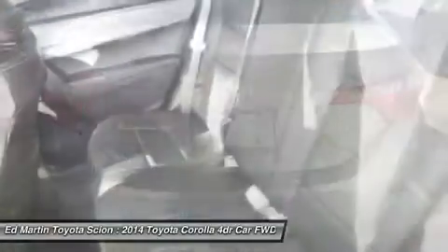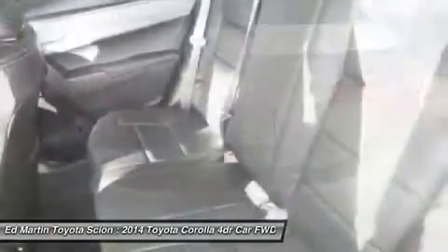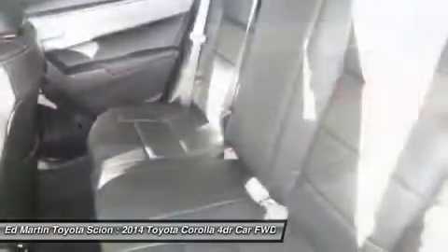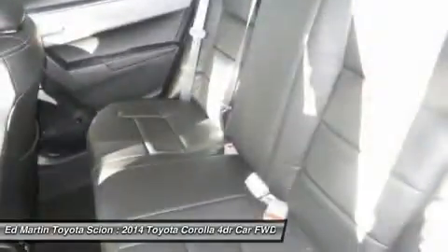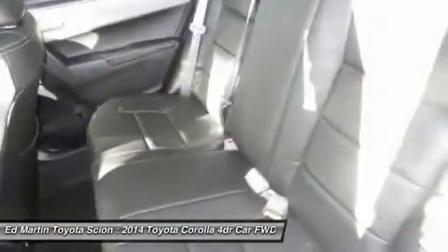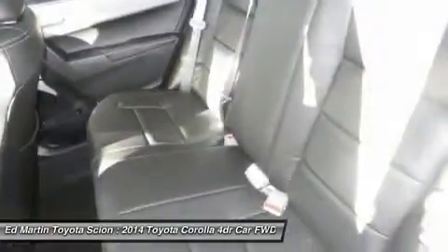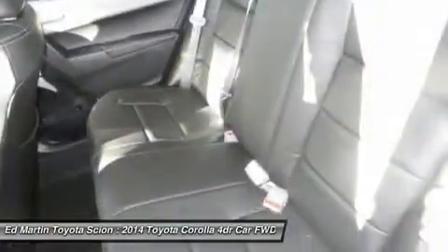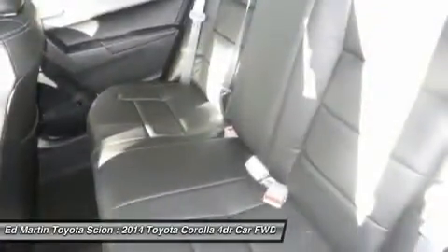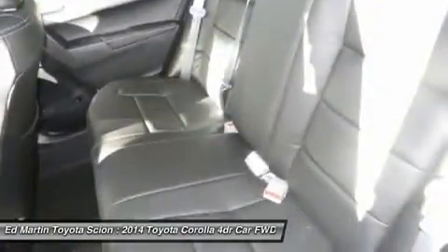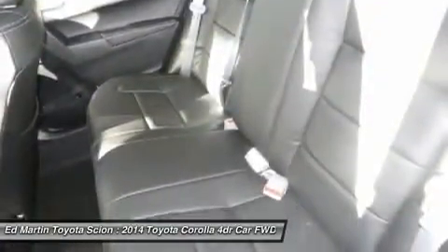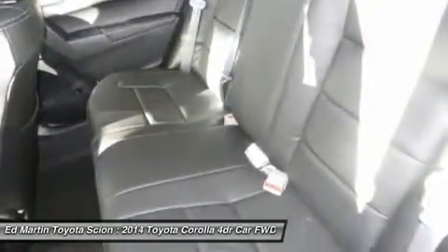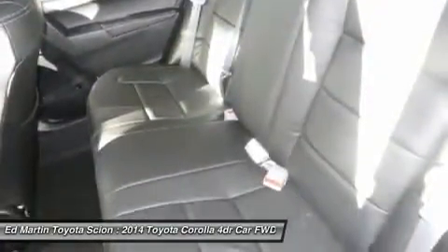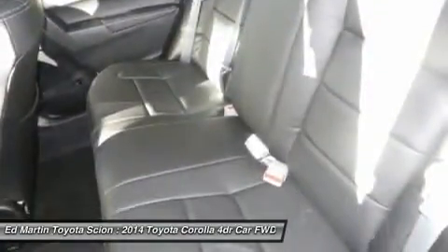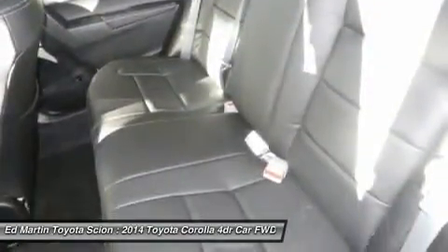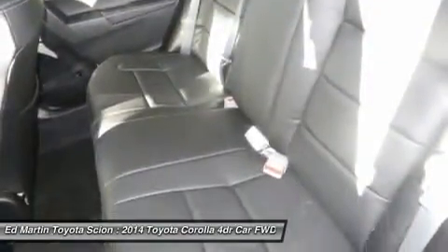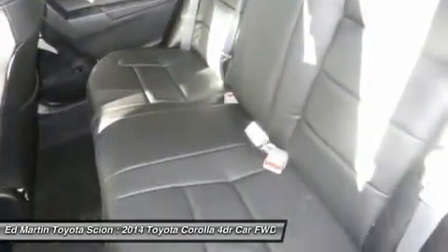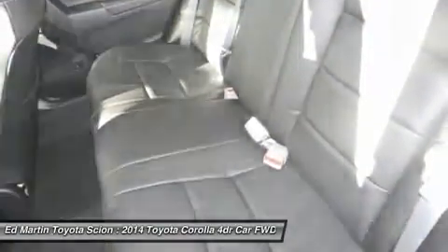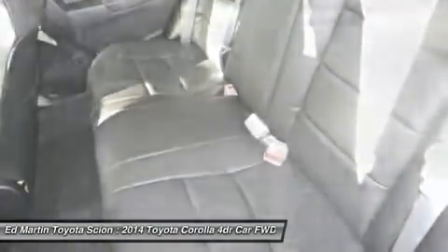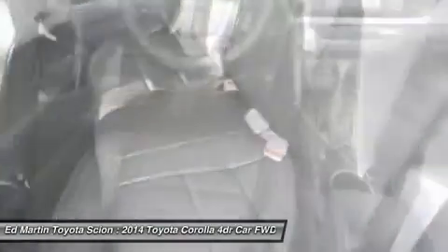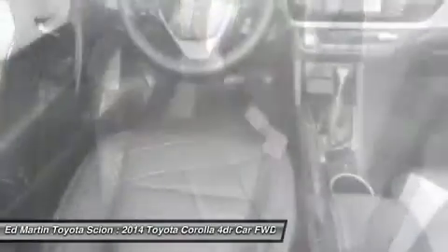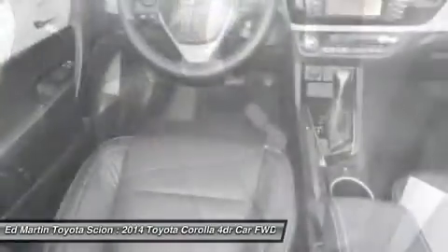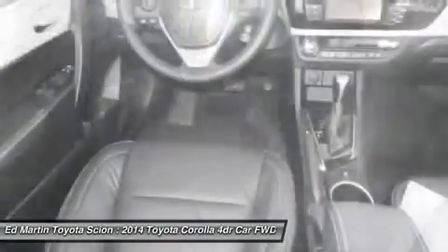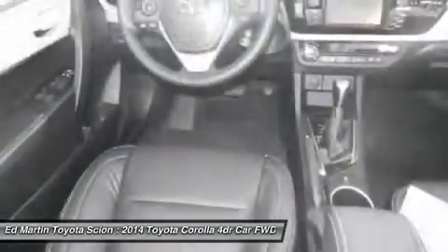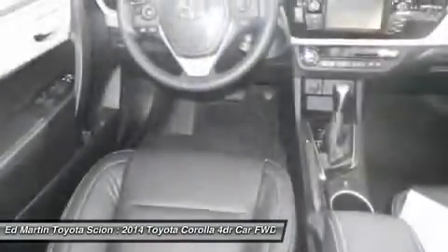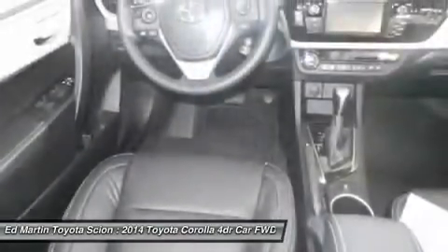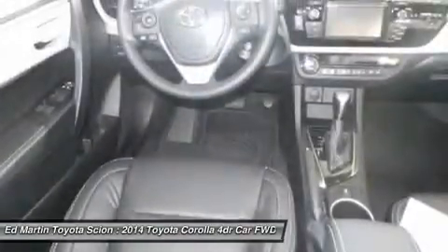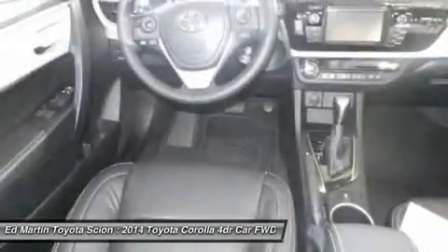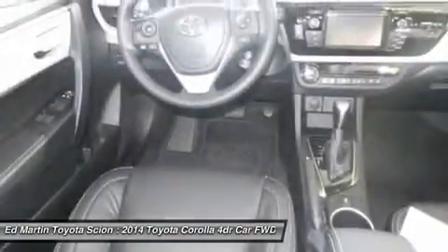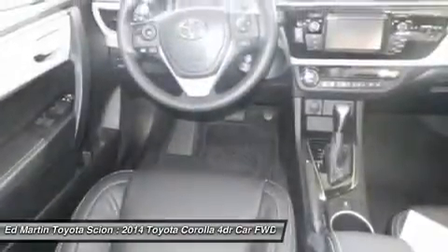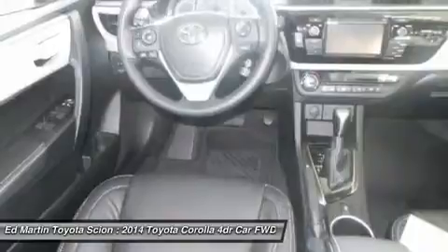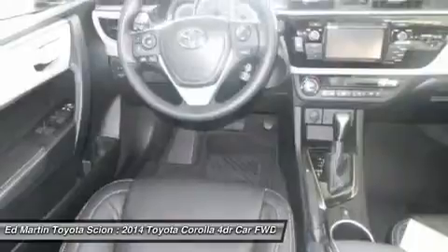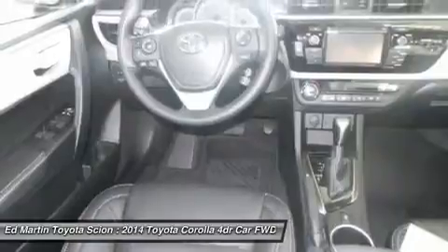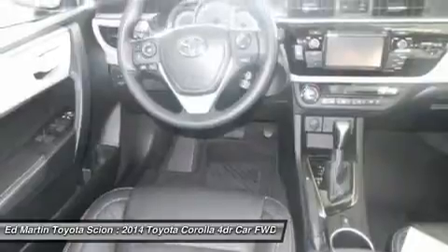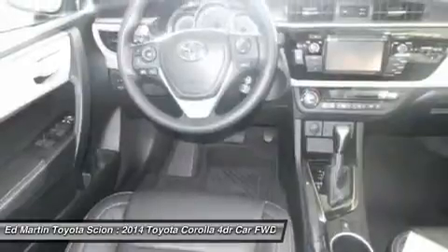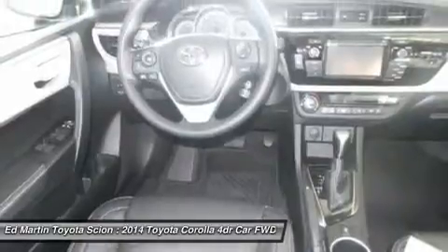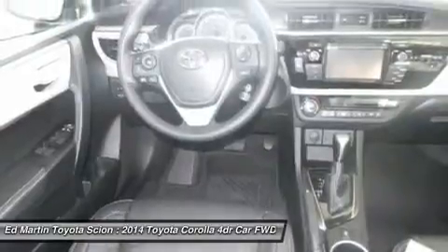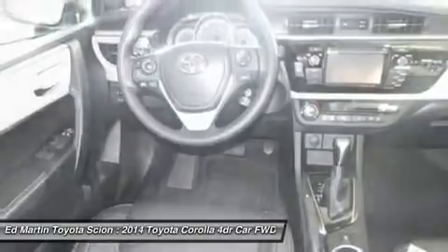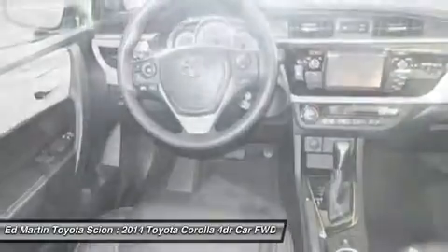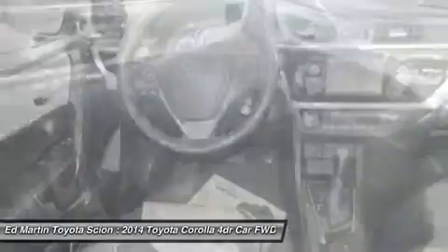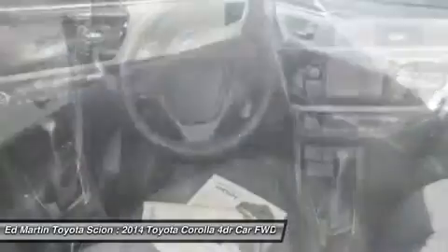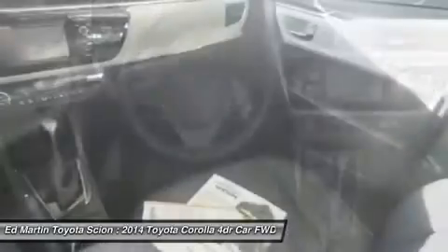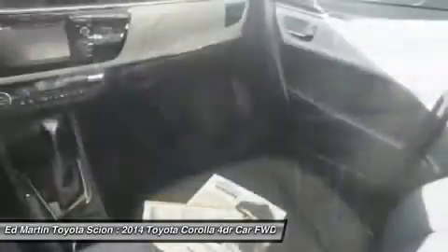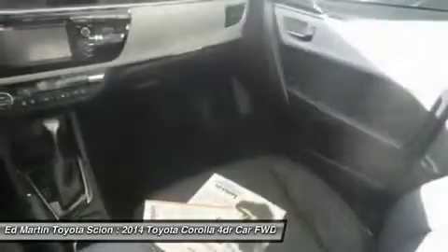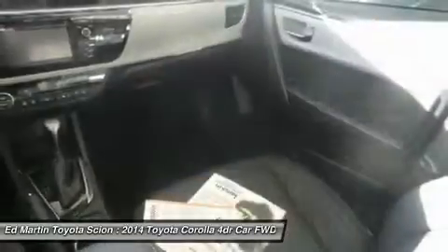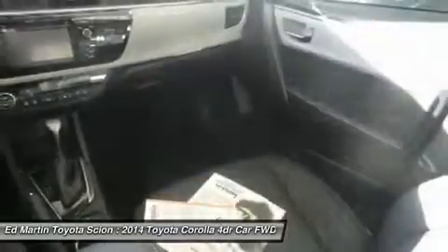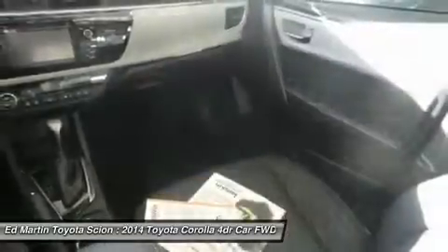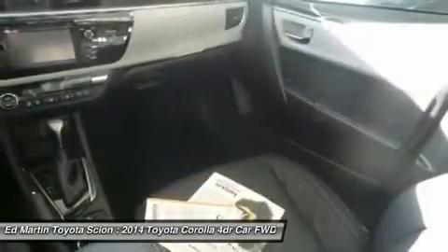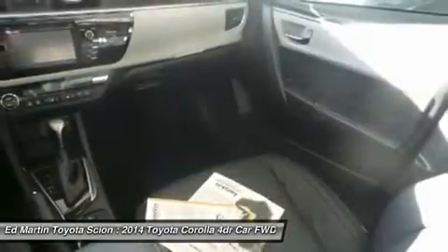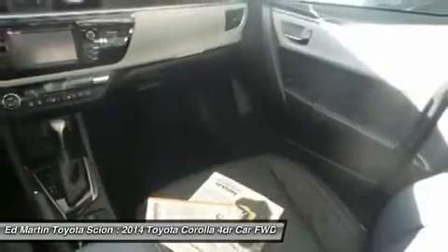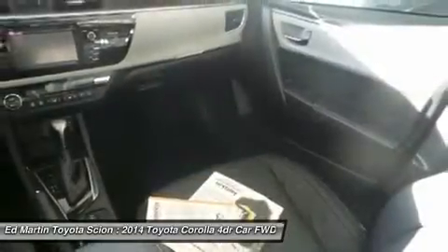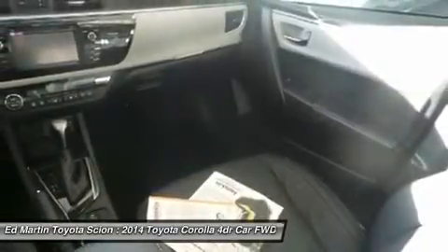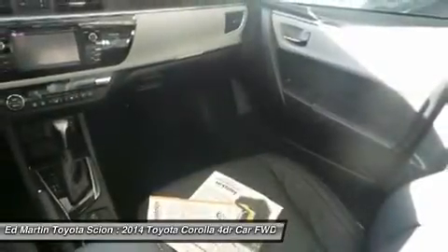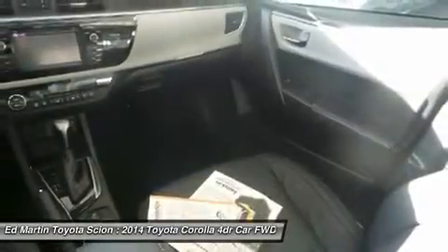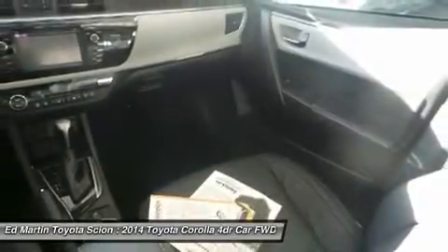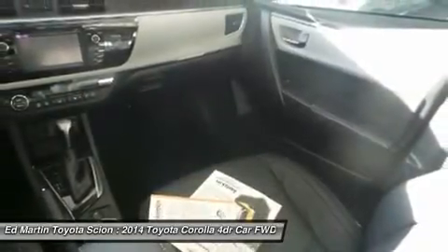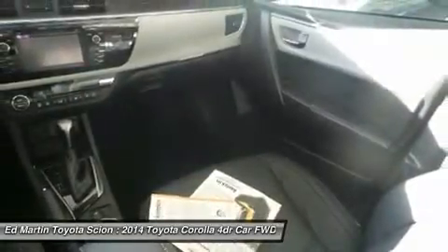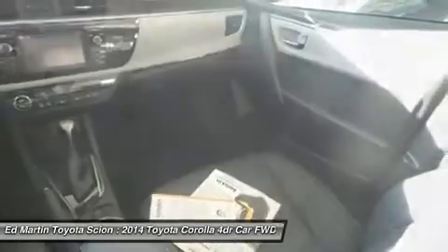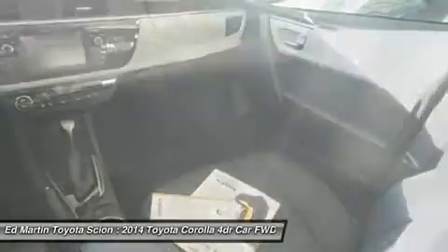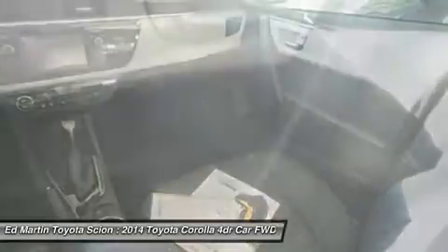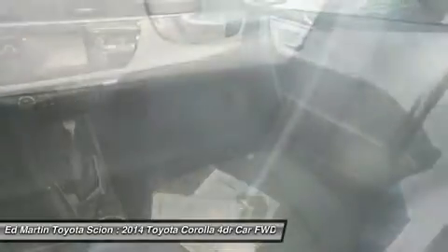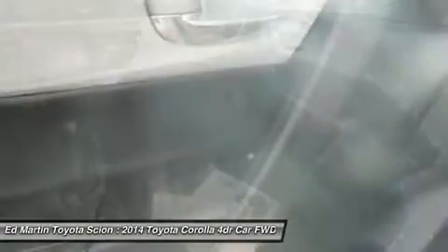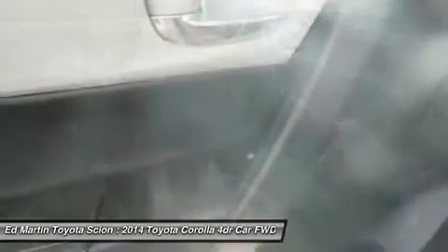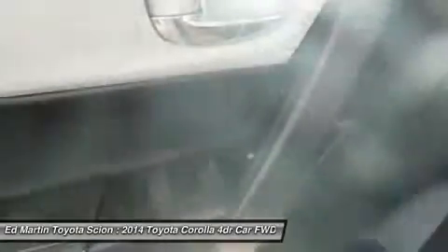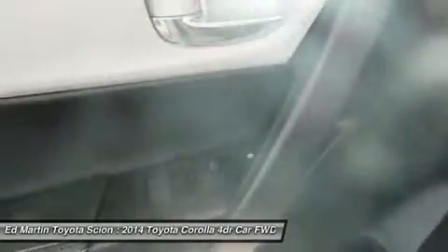Leather, tinted glass. This isn't just a vehicle, it's an experience. So stop in for a test drive today.